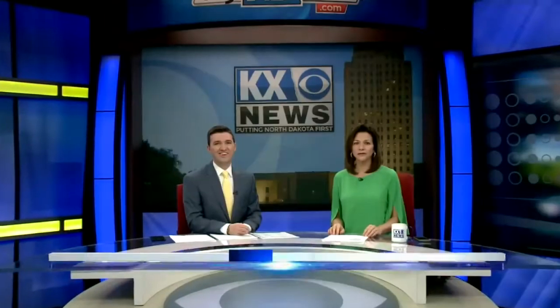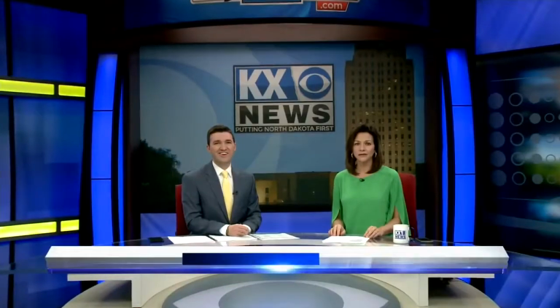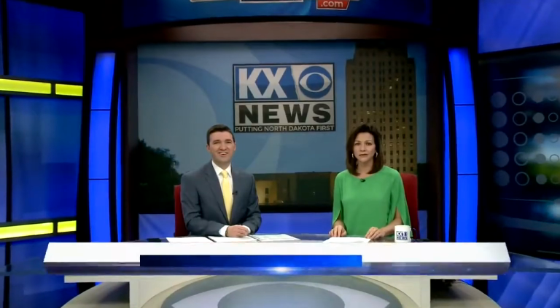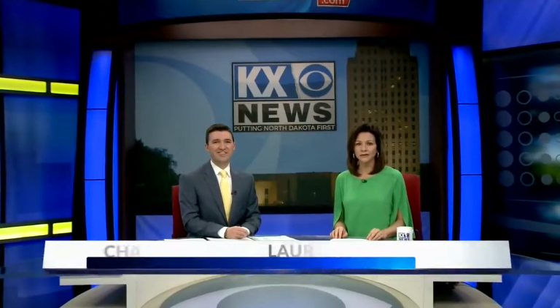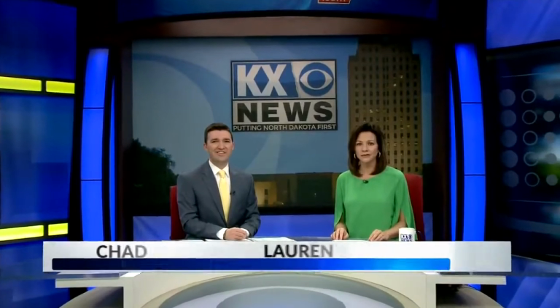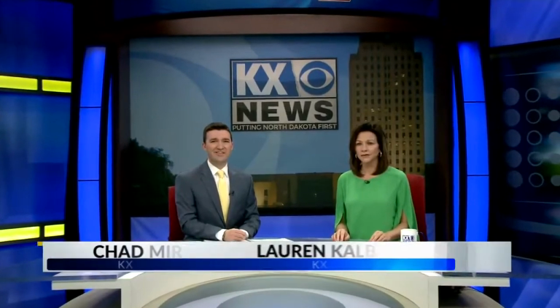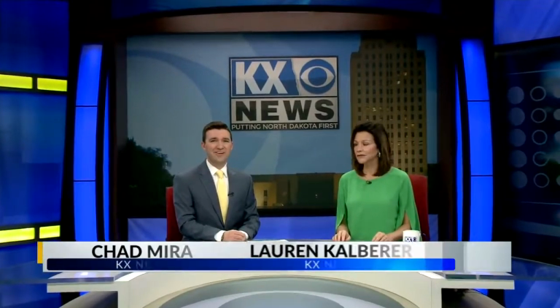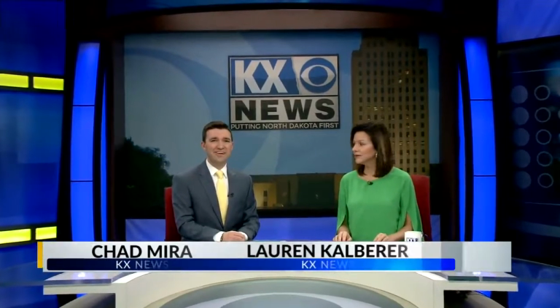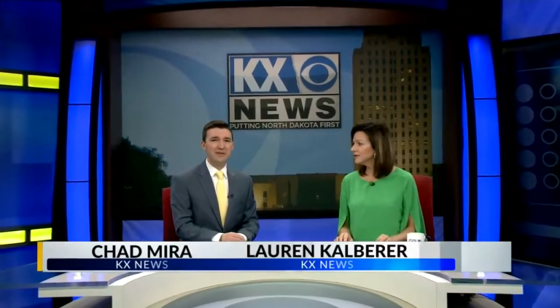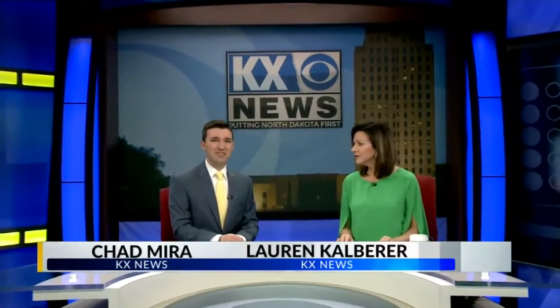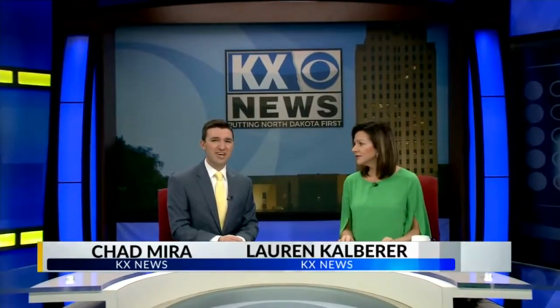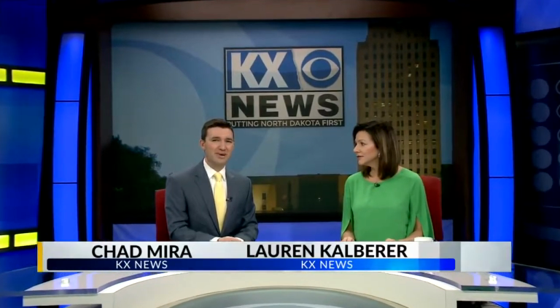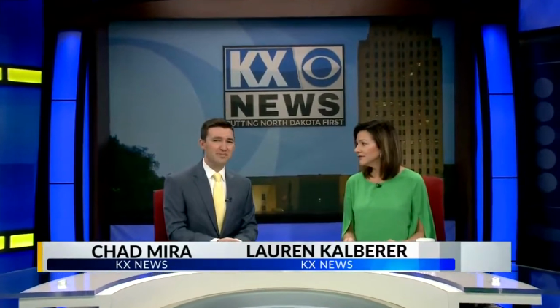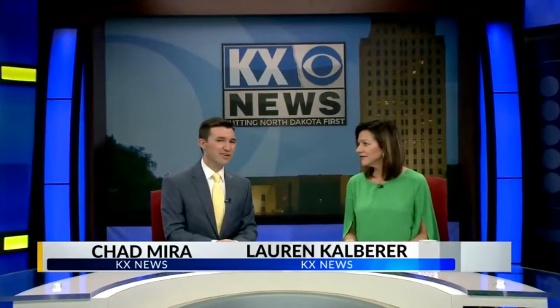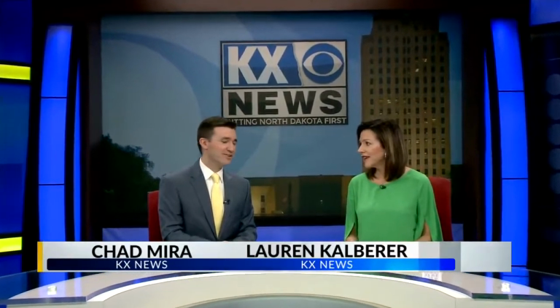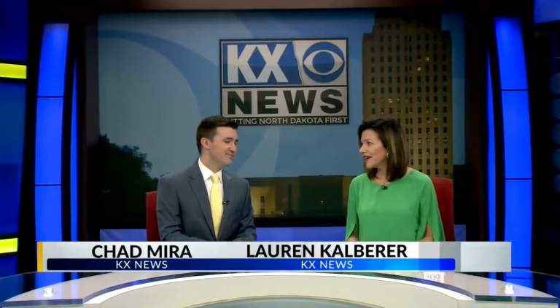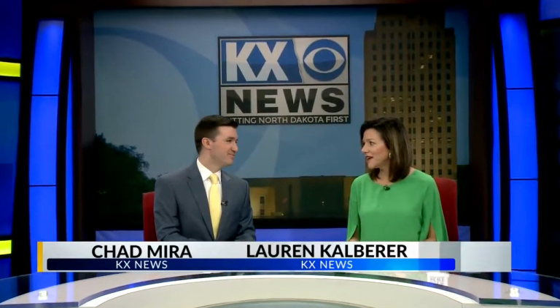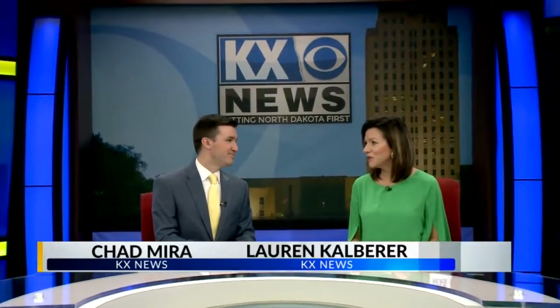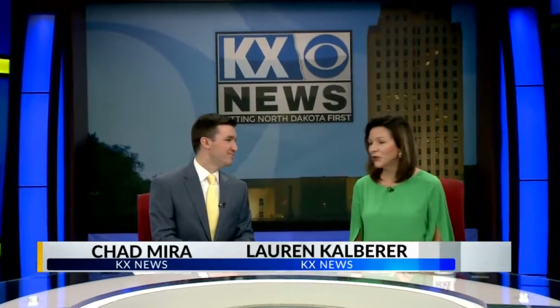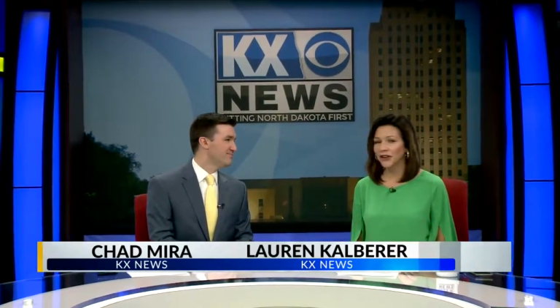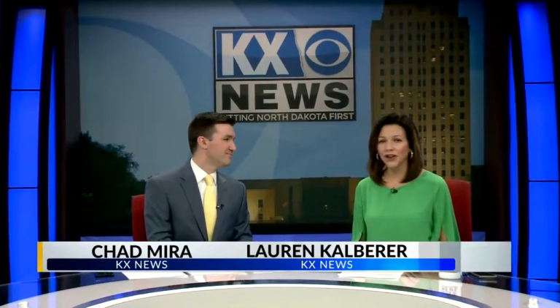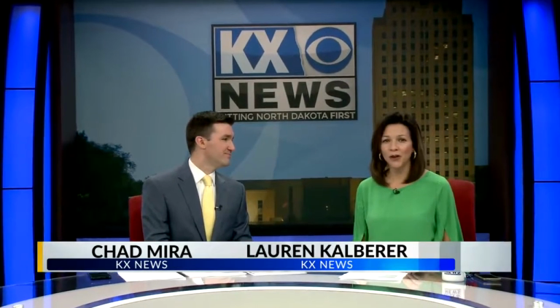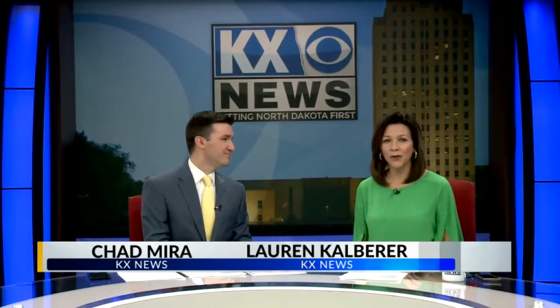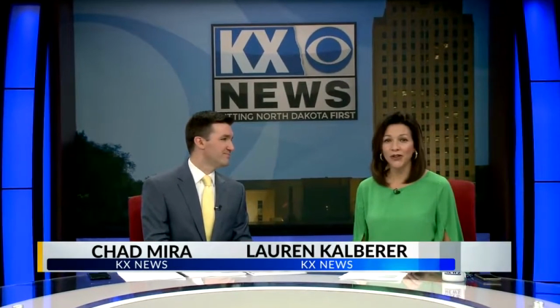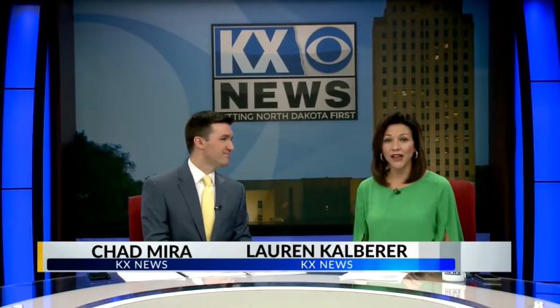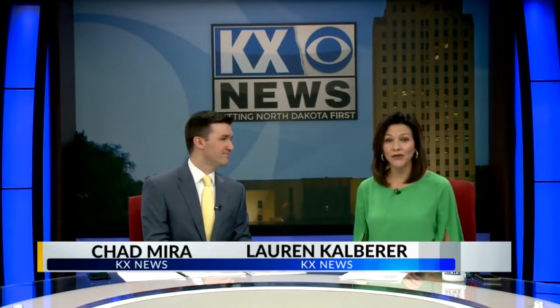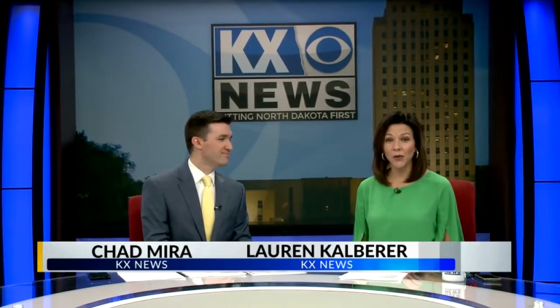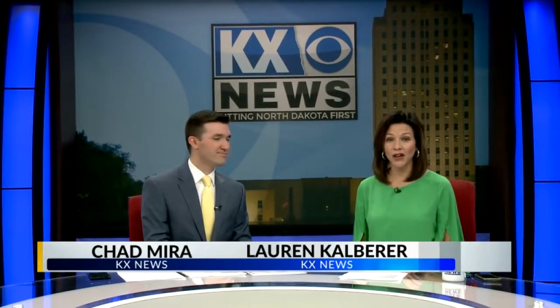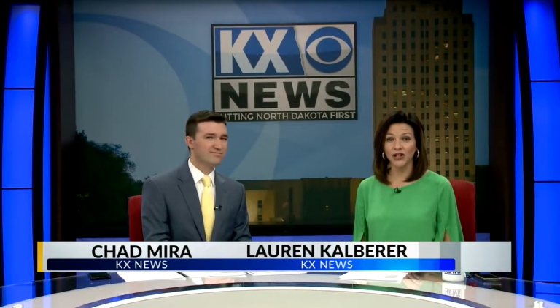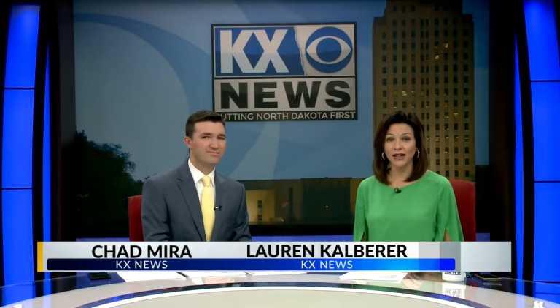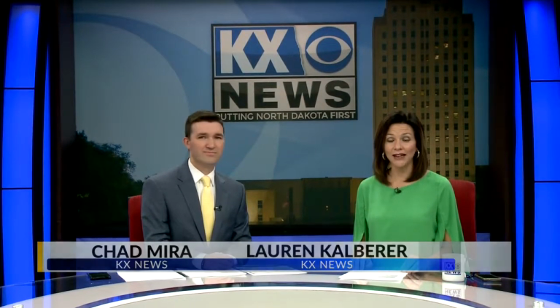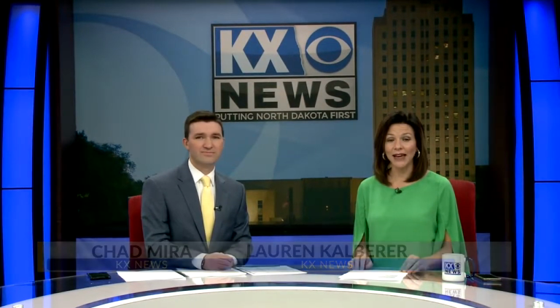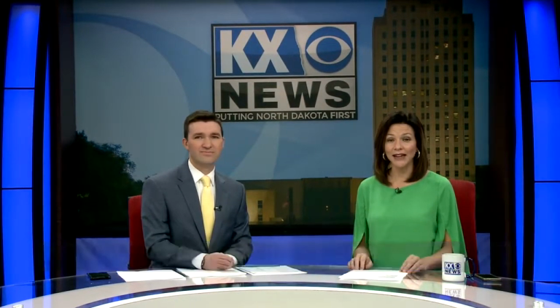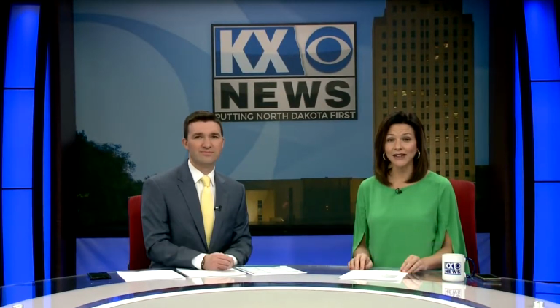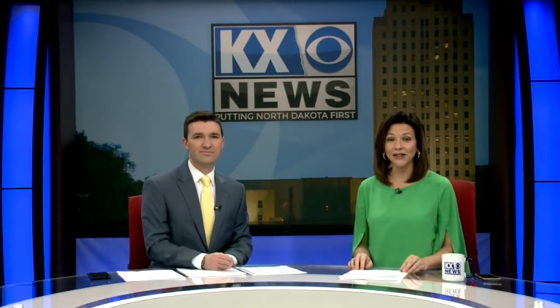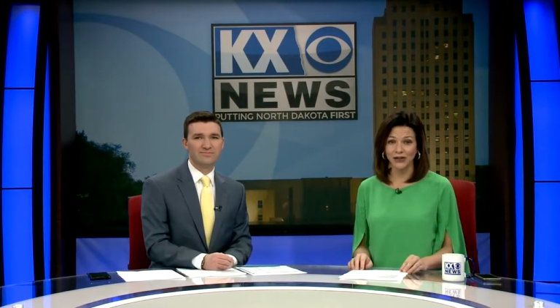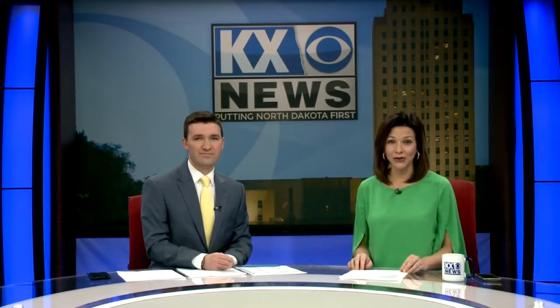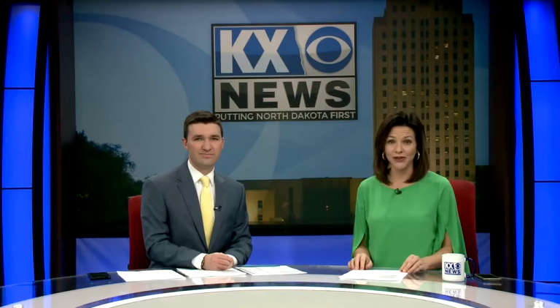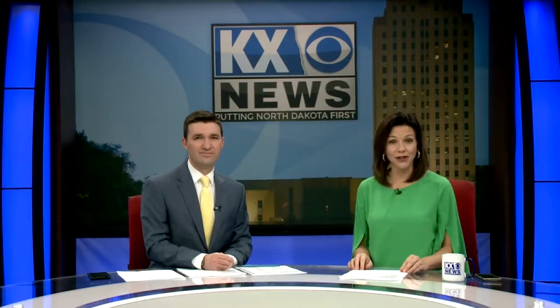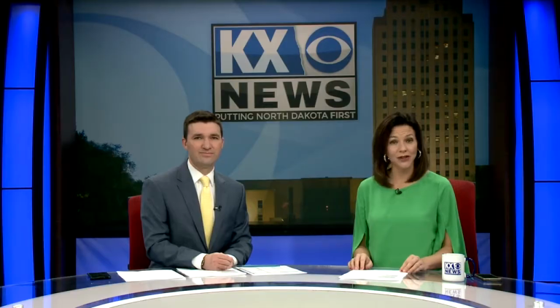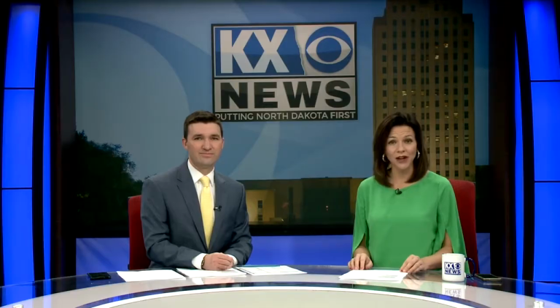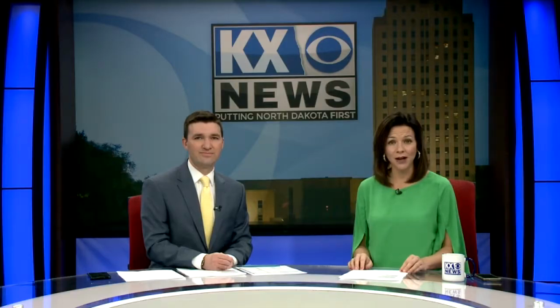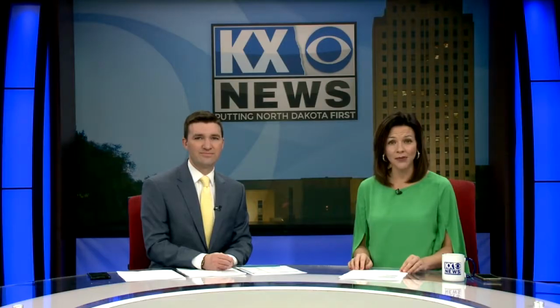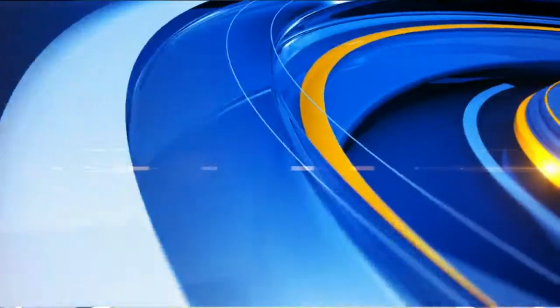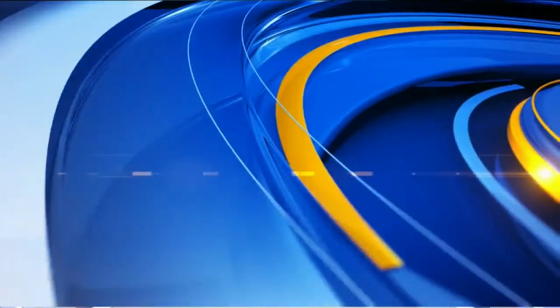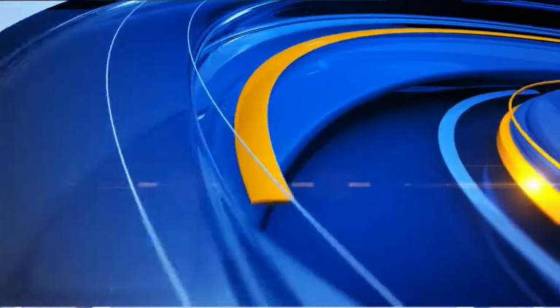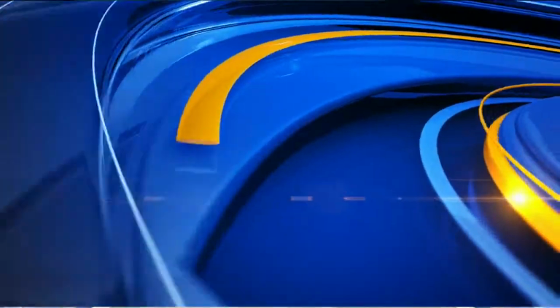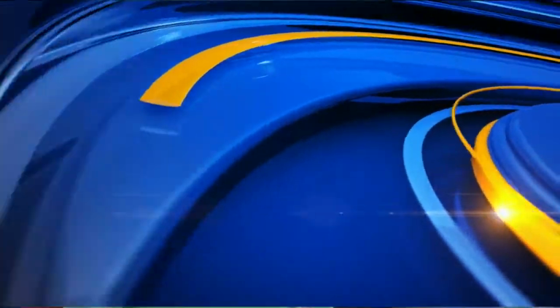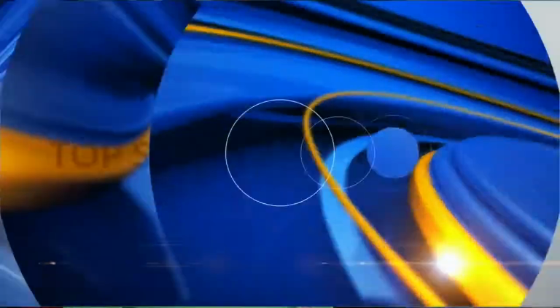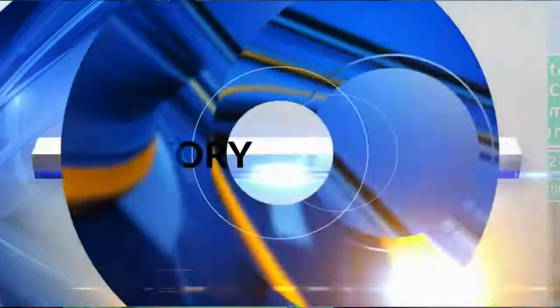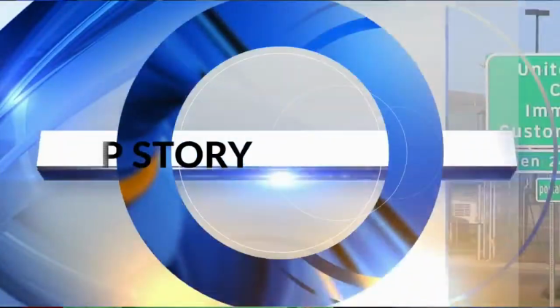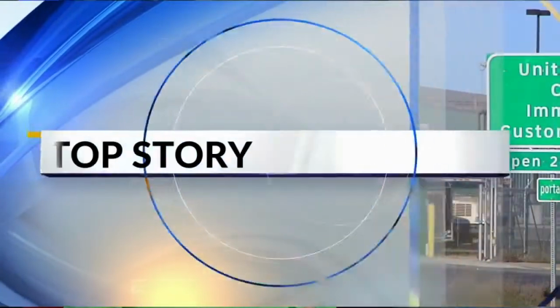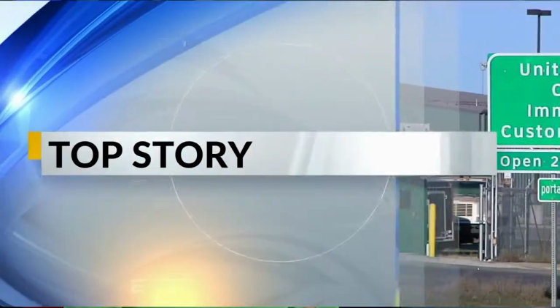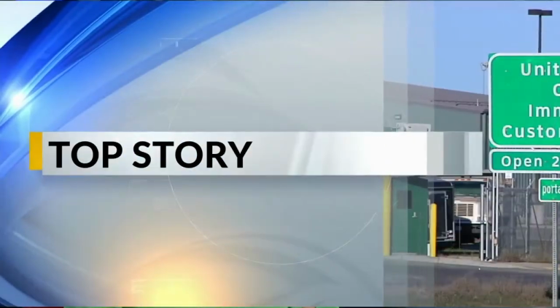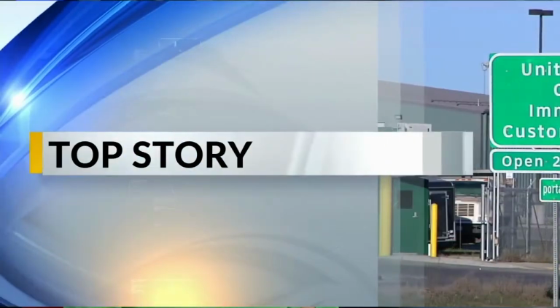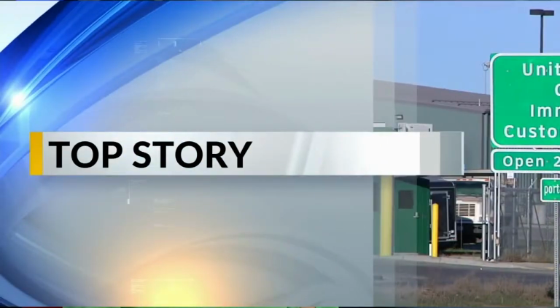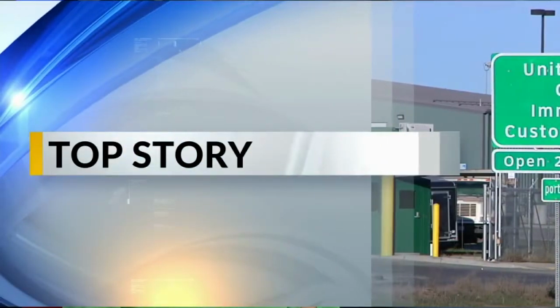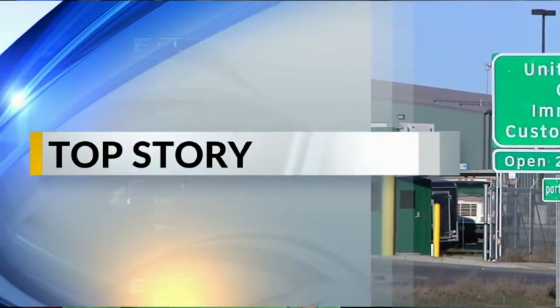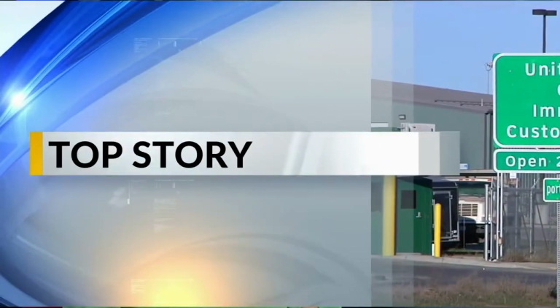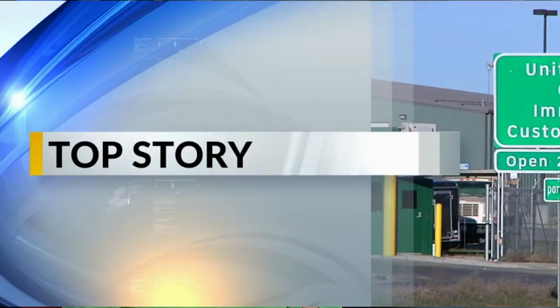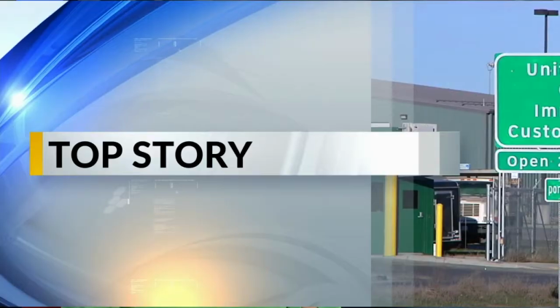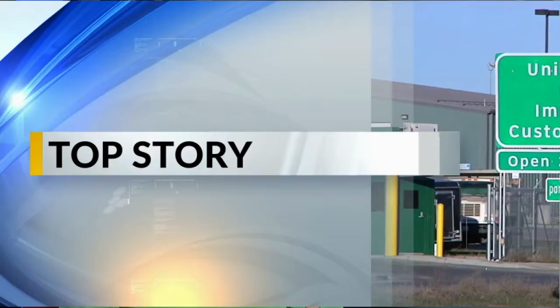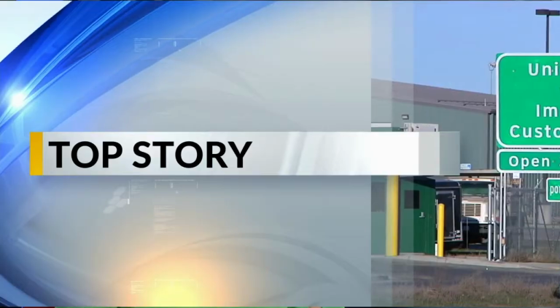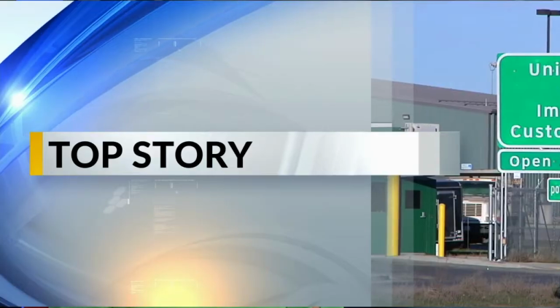Good evening, I'm Chad Nero. And I'm Lauren Culber. Thanks for watching KX News. In our top story, a much-needed border upgrade.